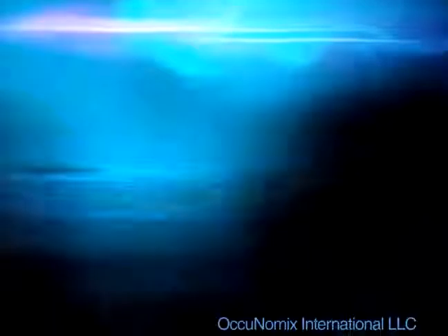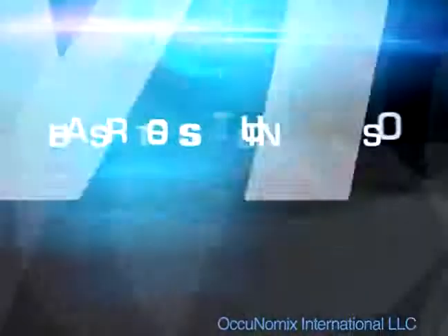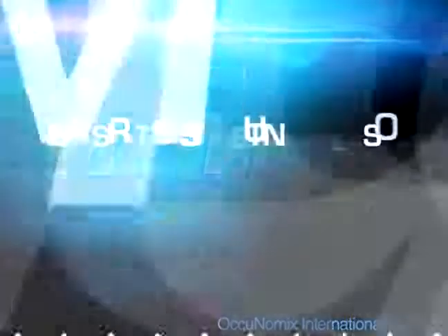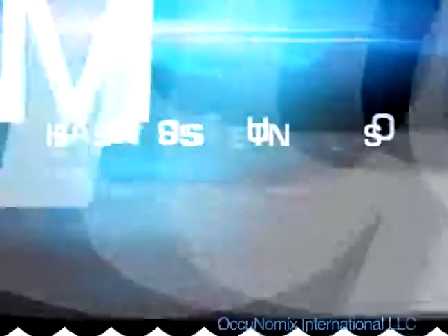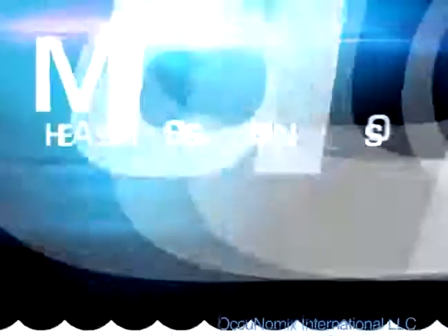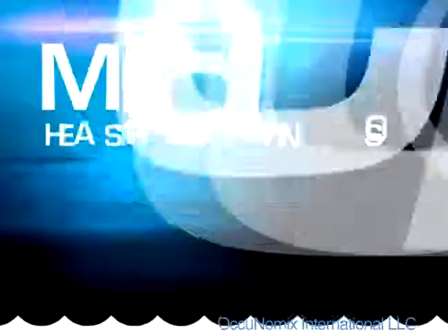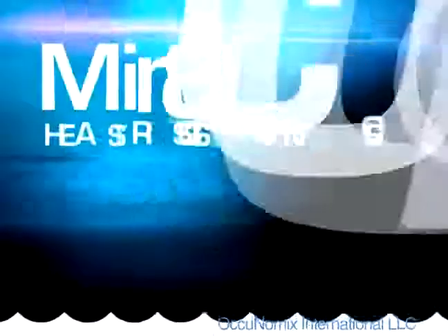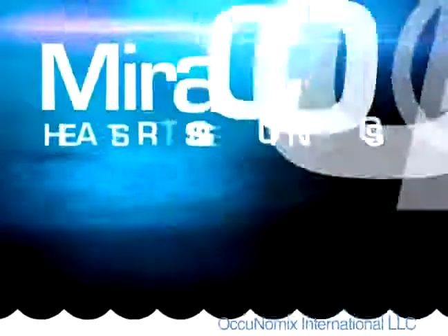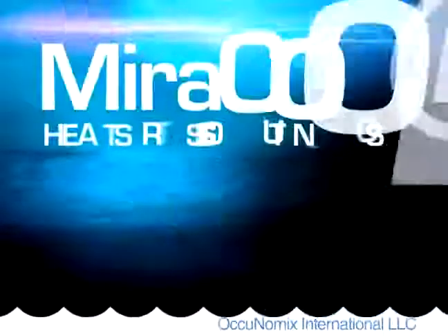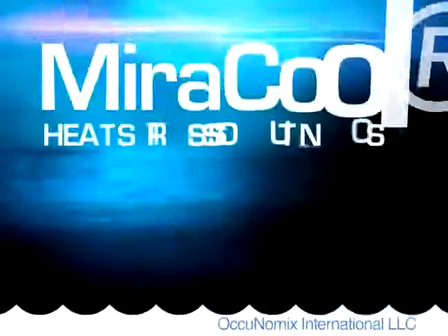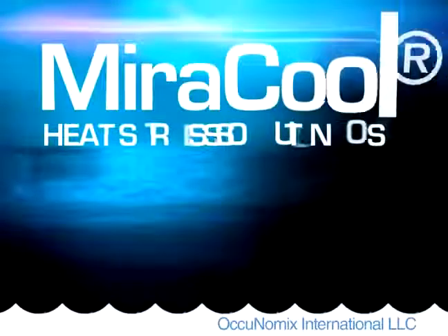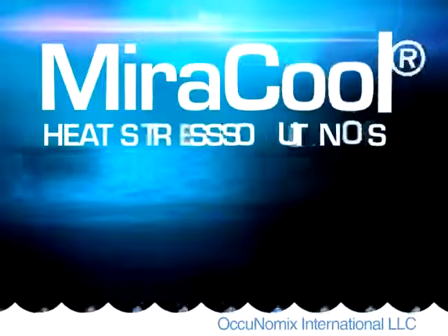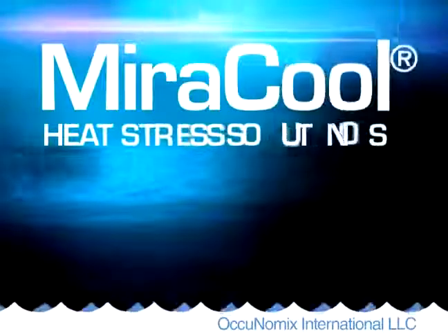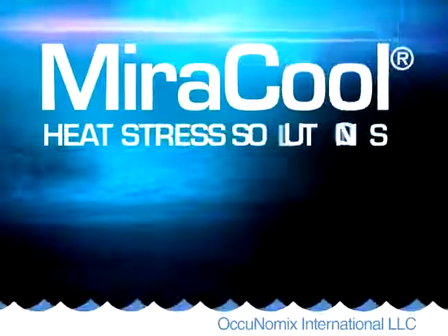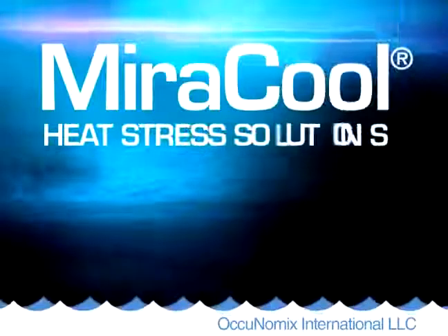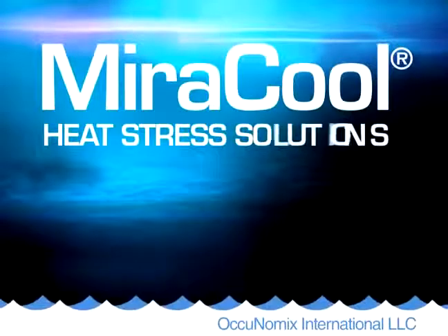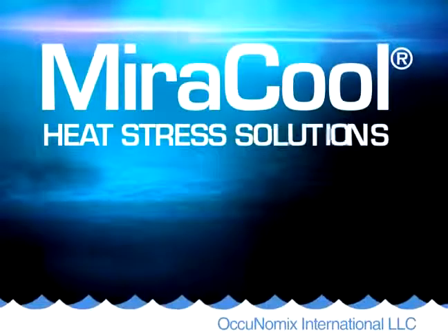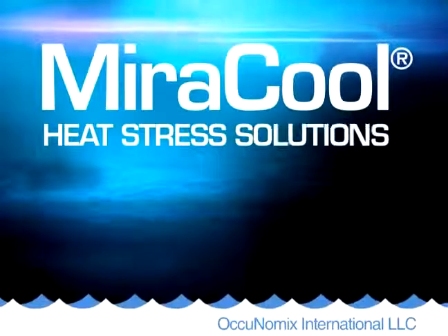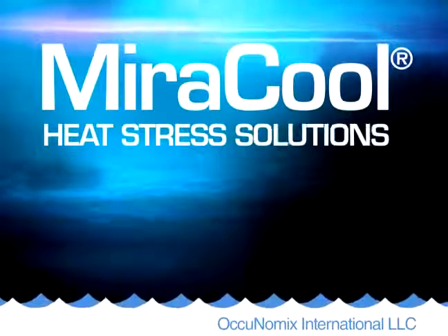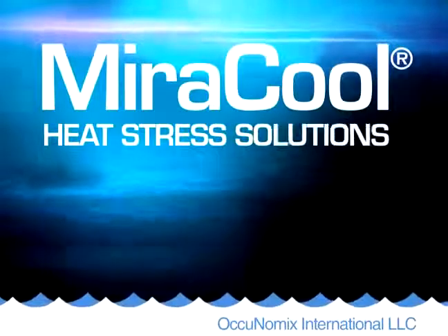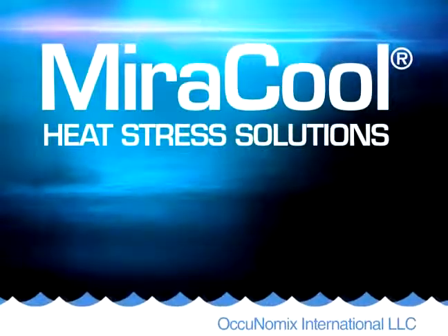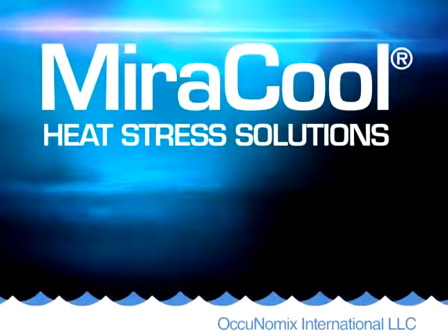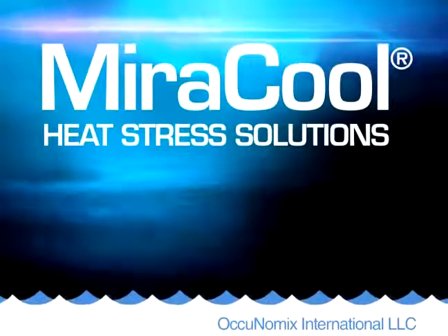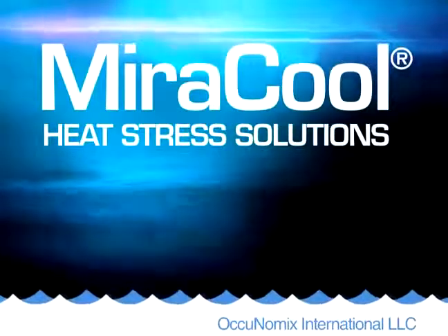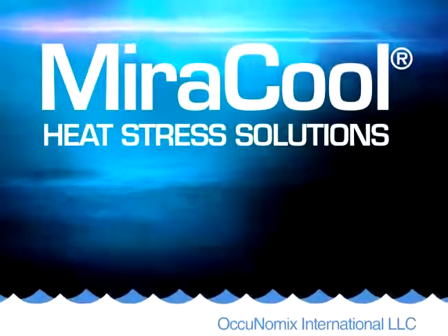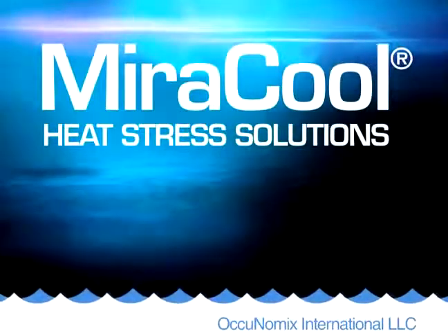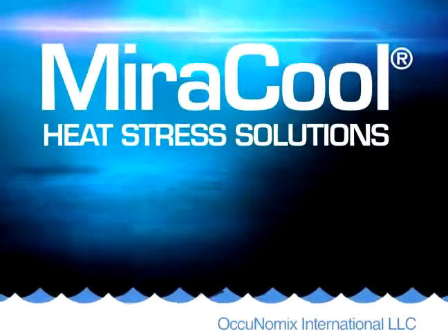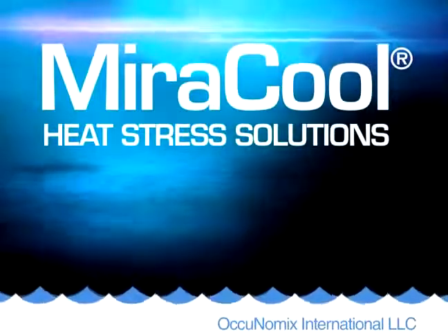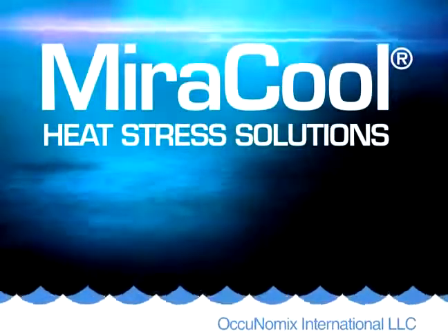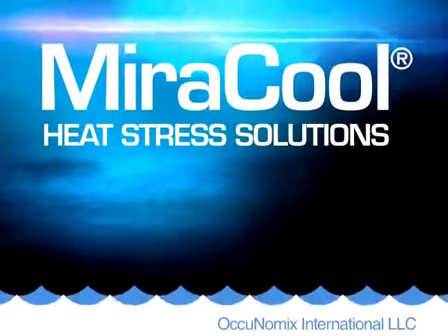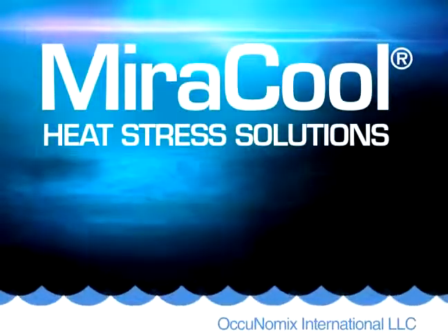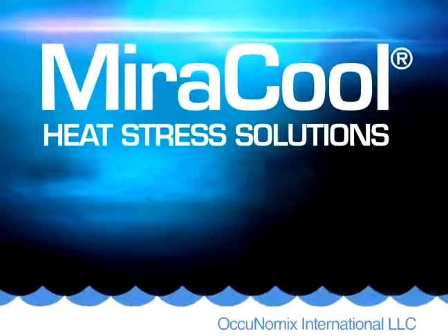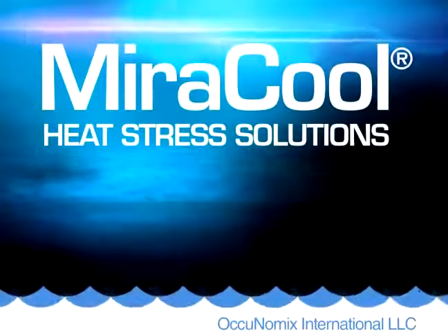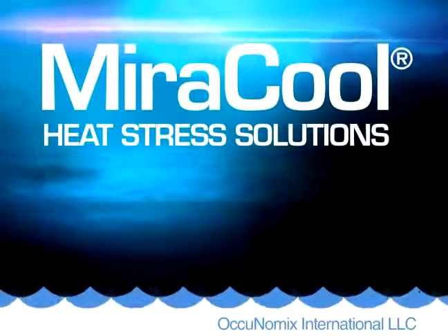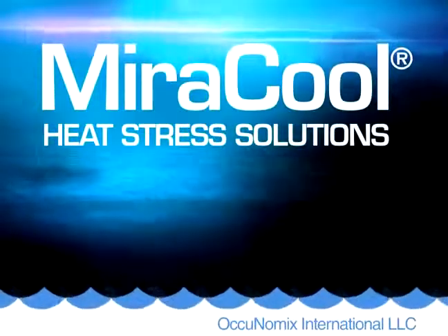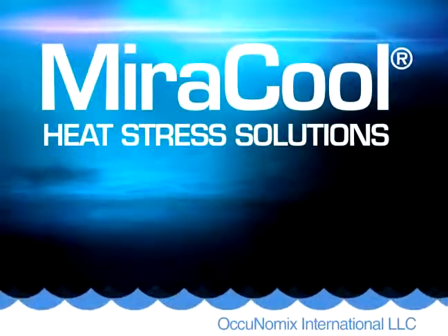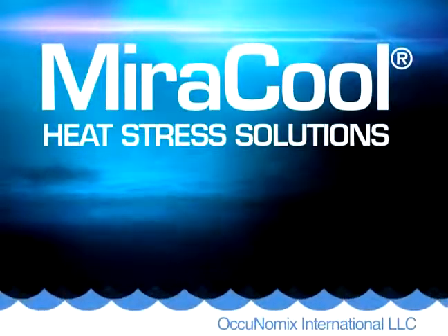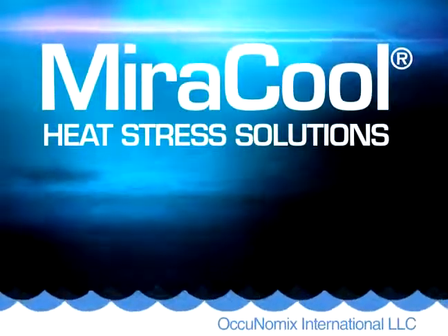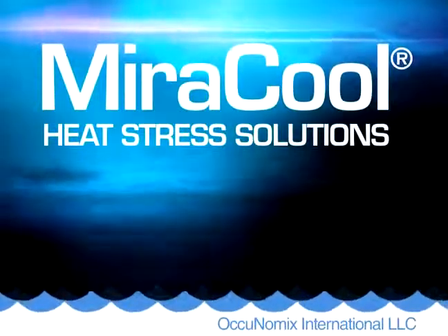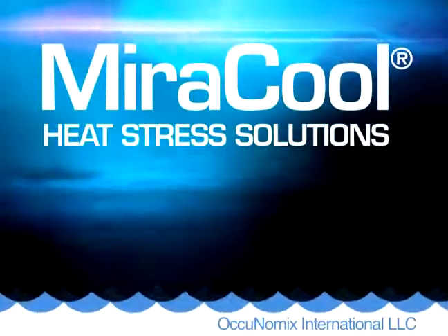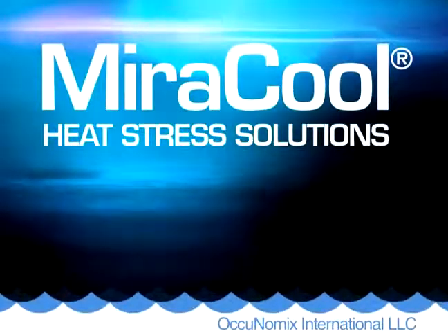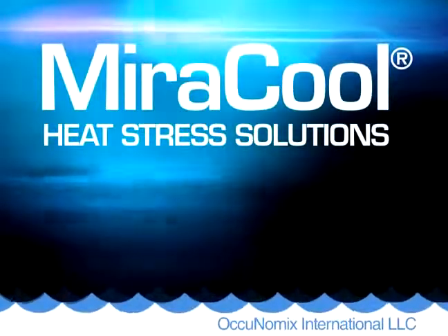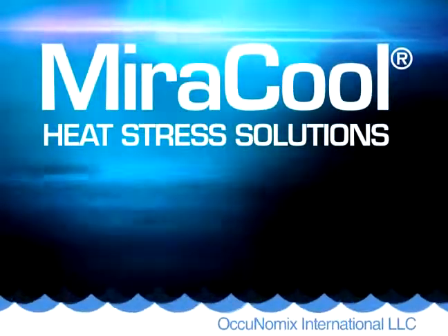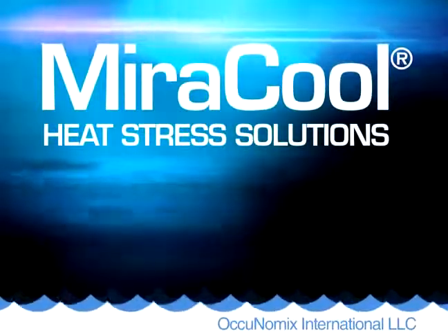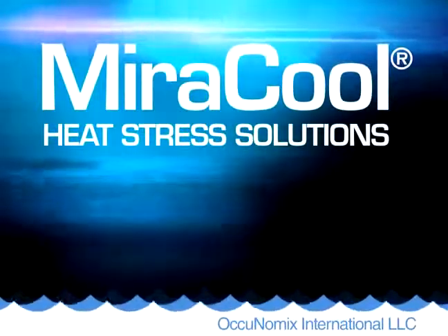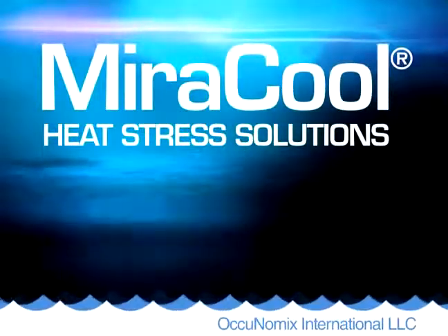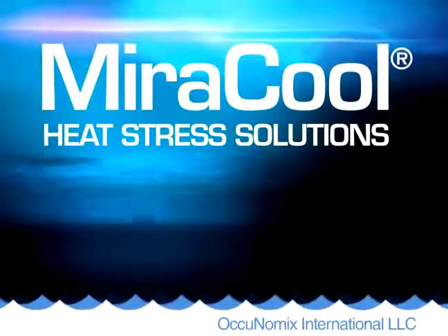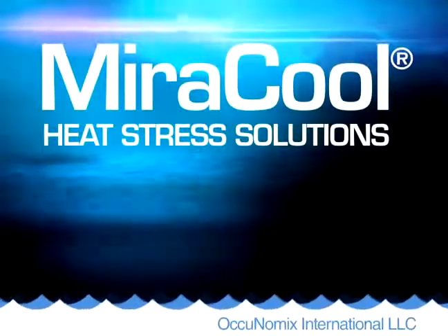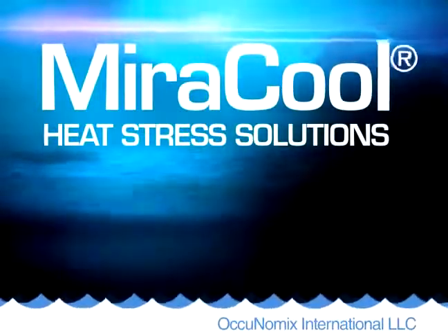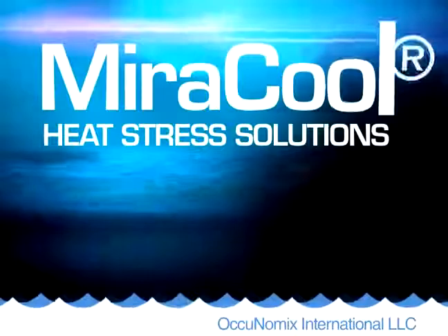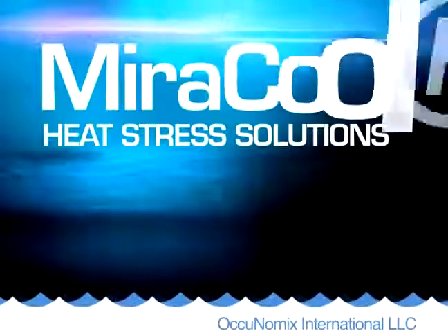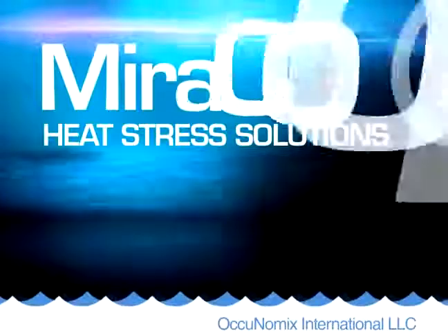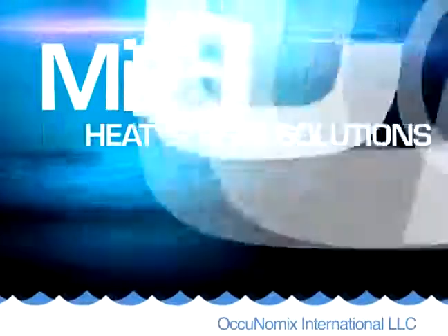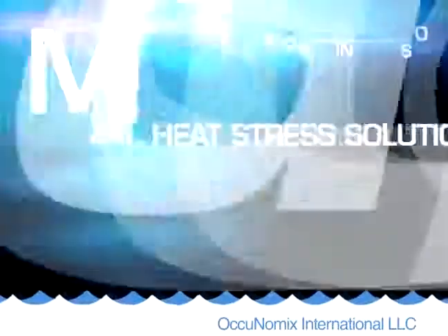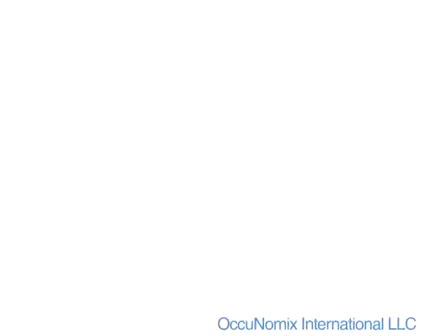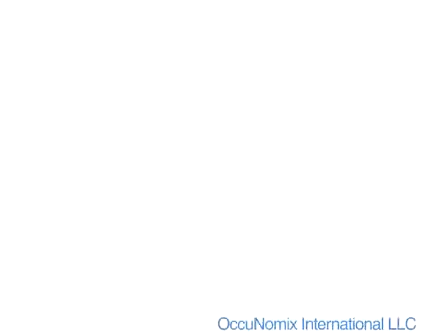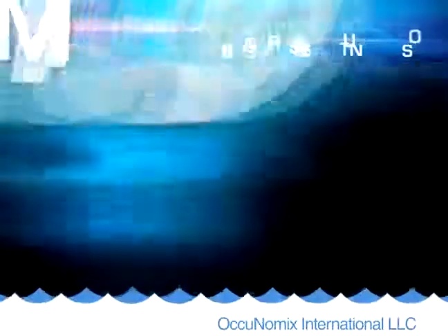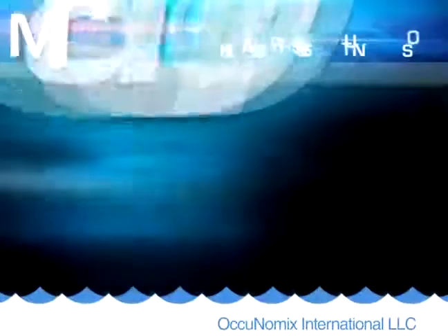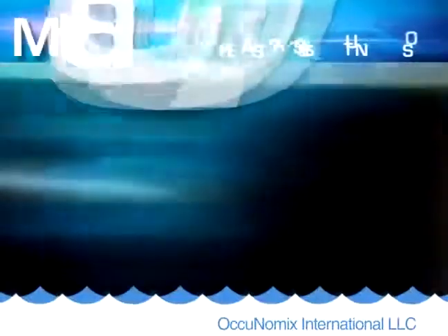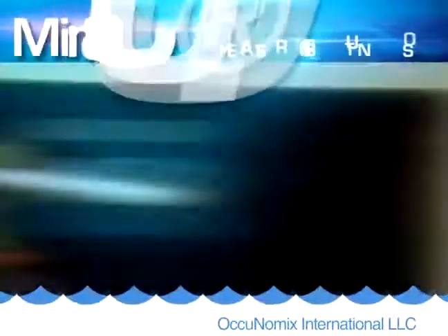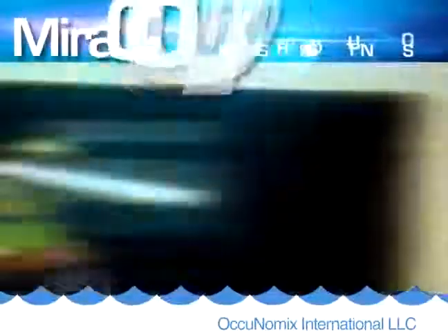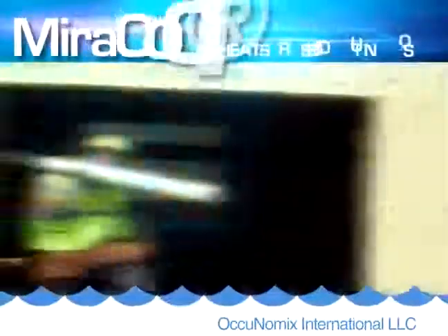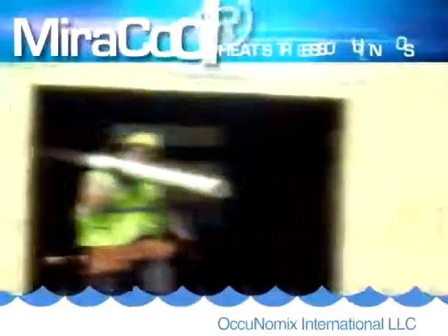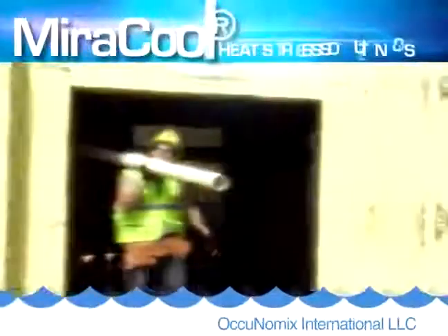Working in the heat can be dangerous, causing heat exhaustion and possibly heat stroke.